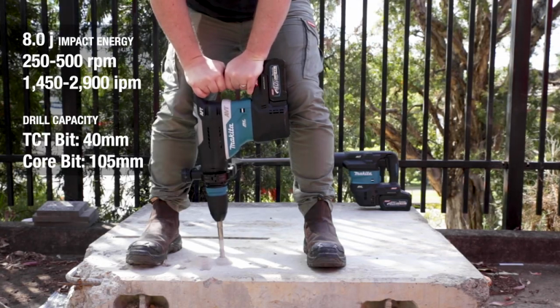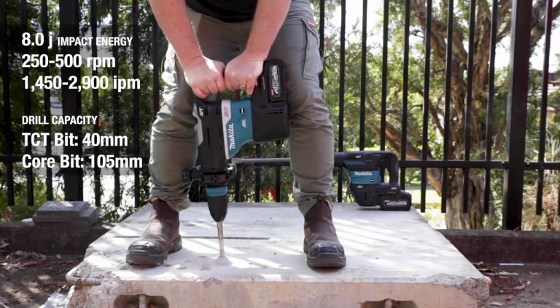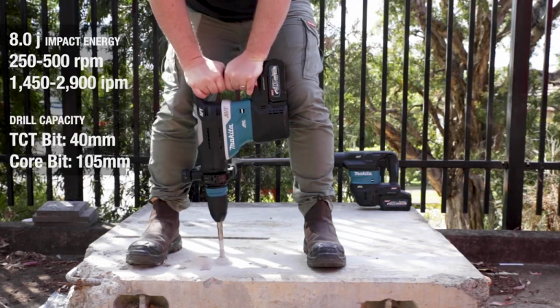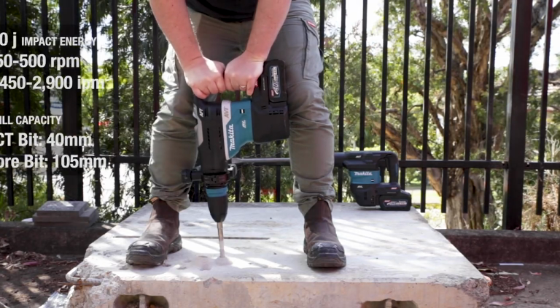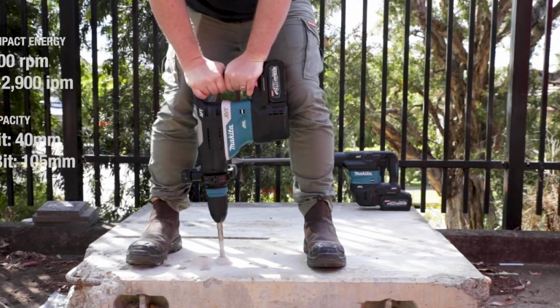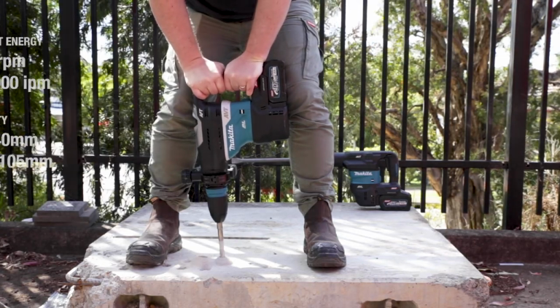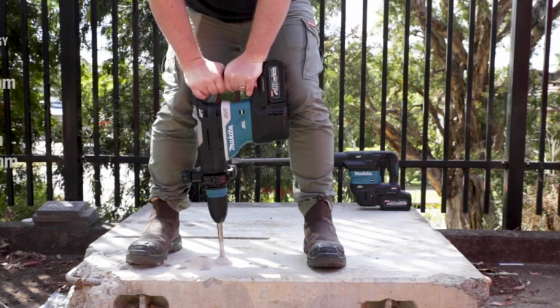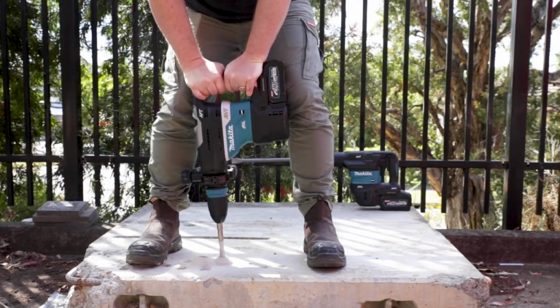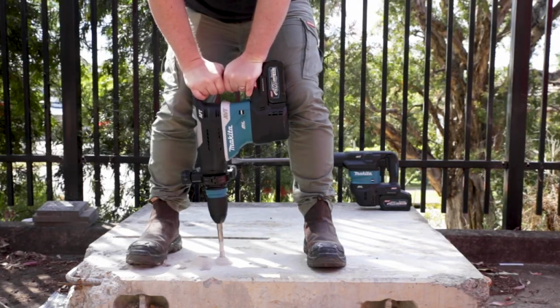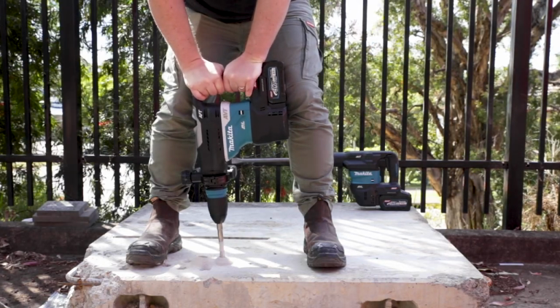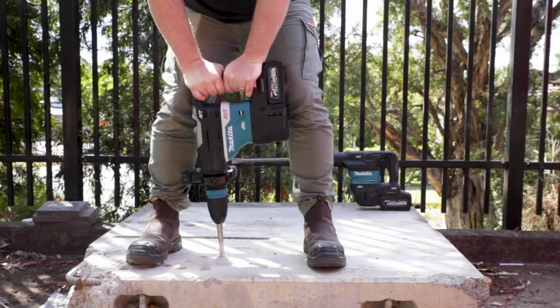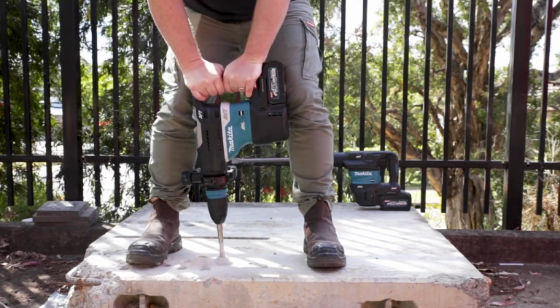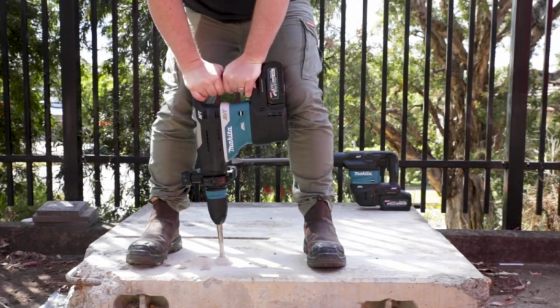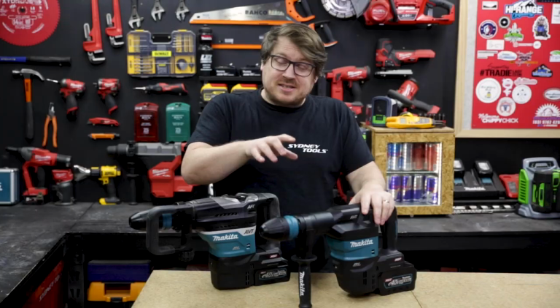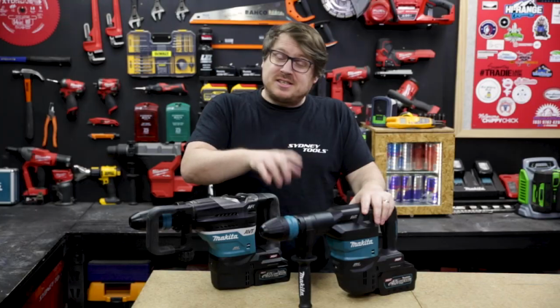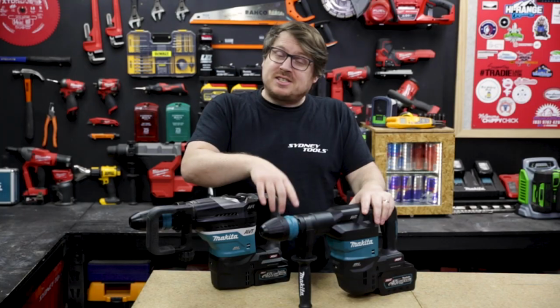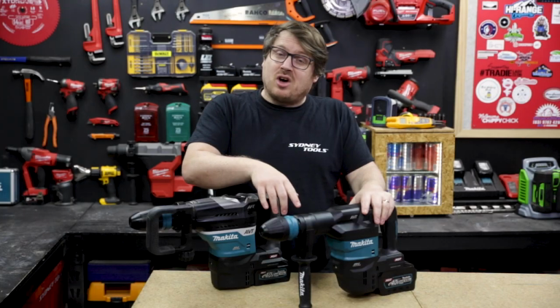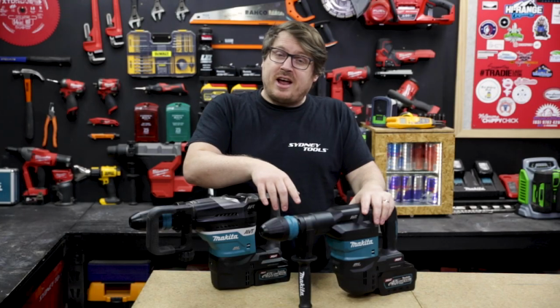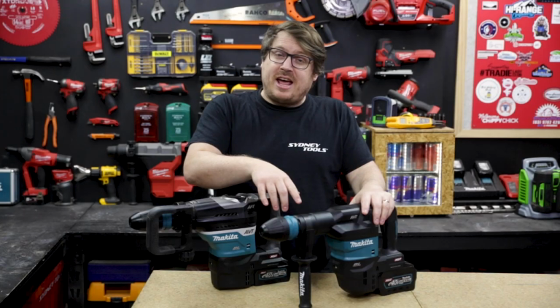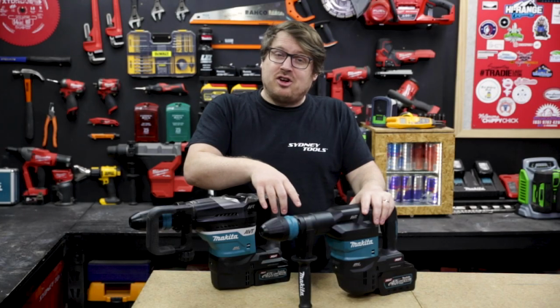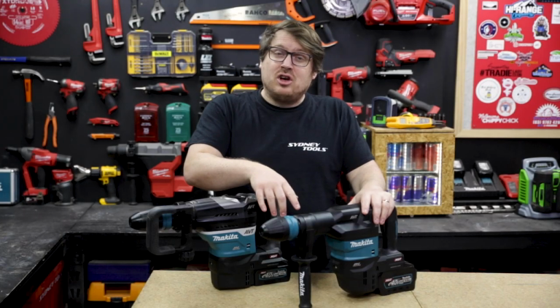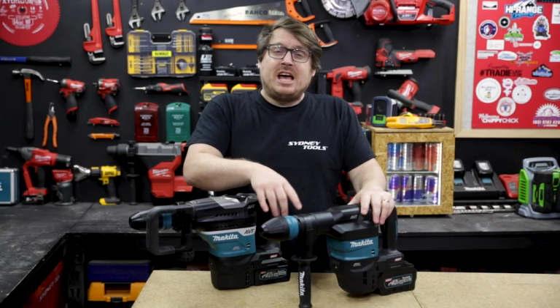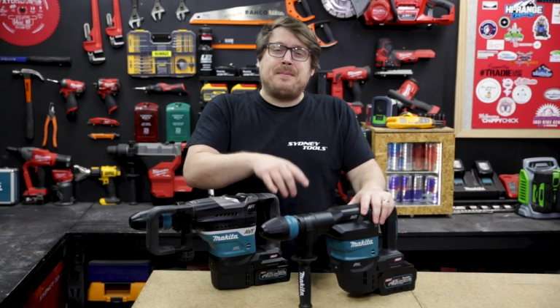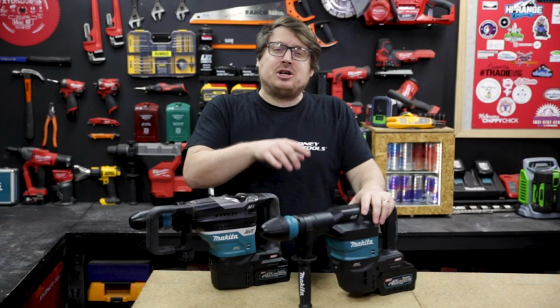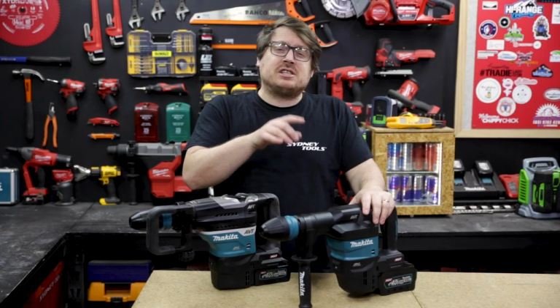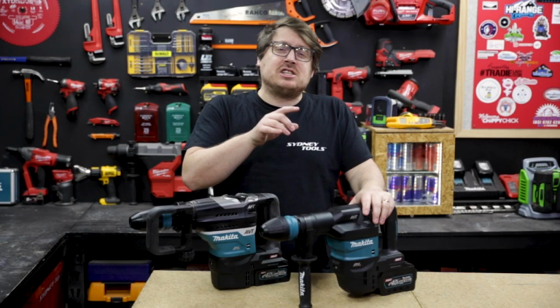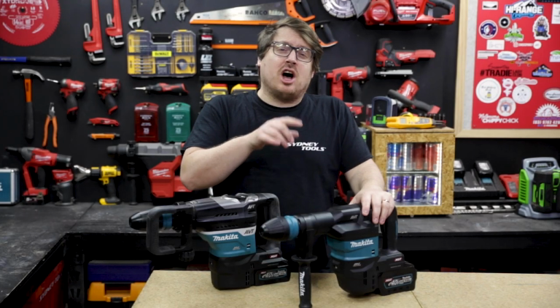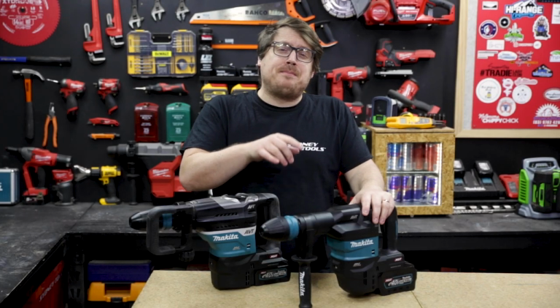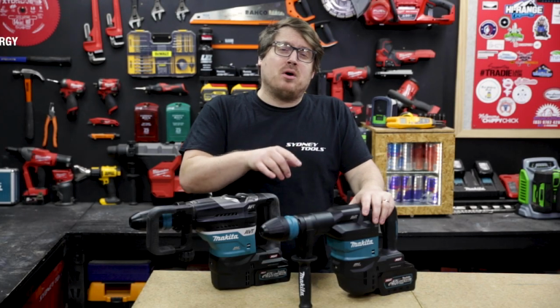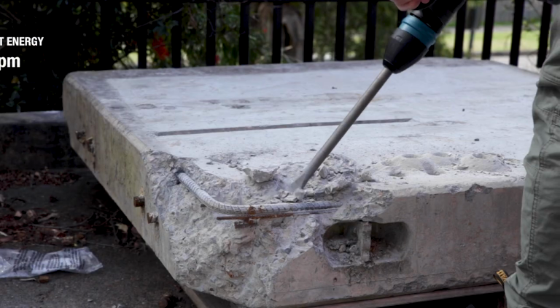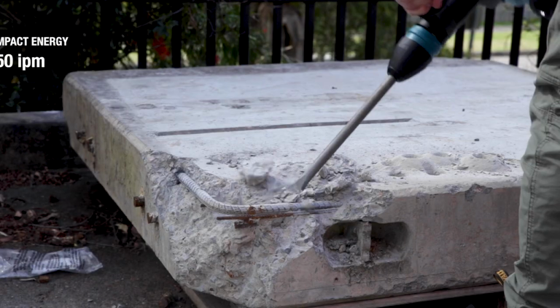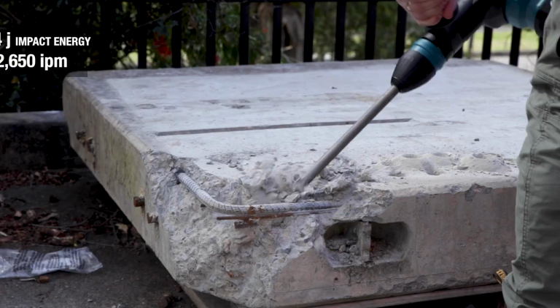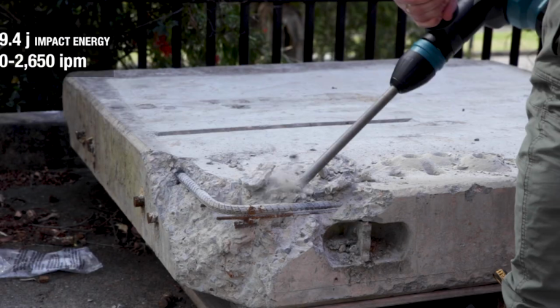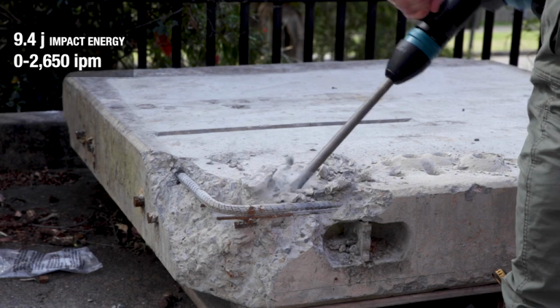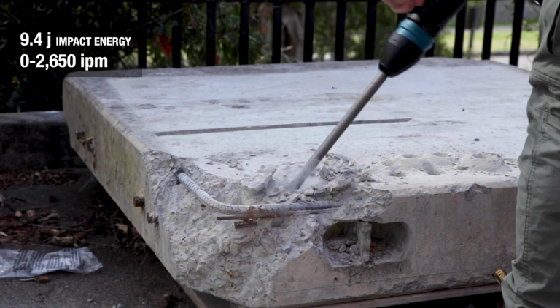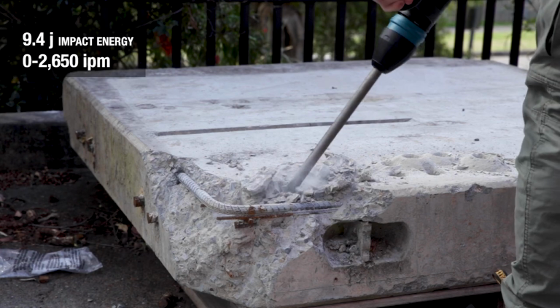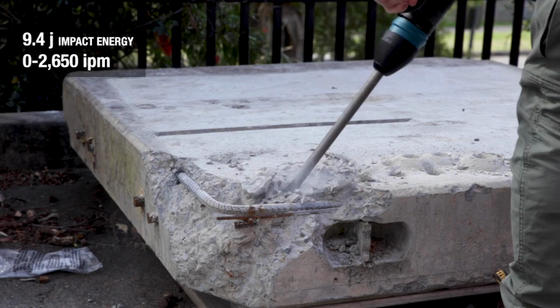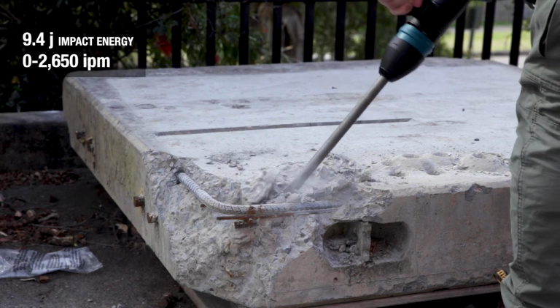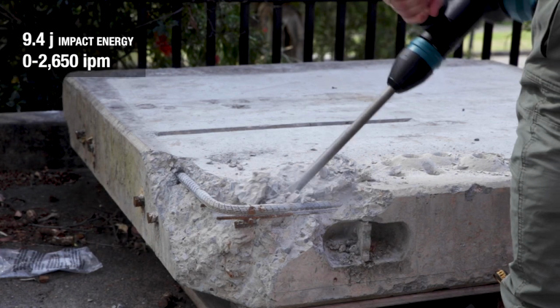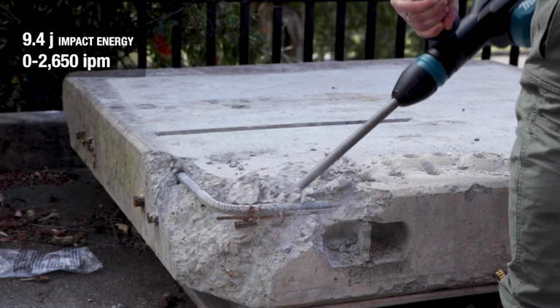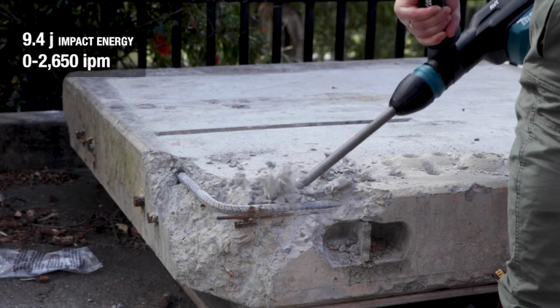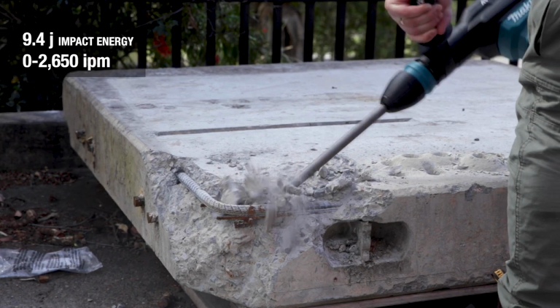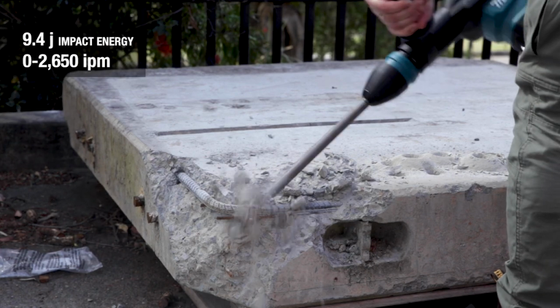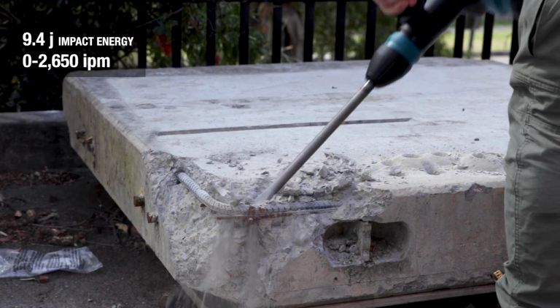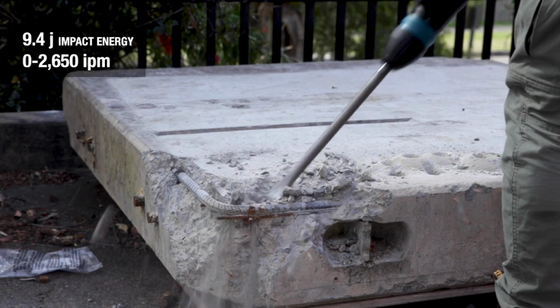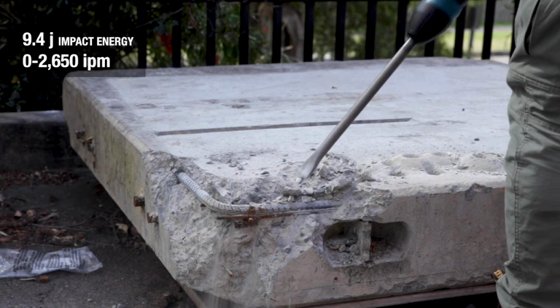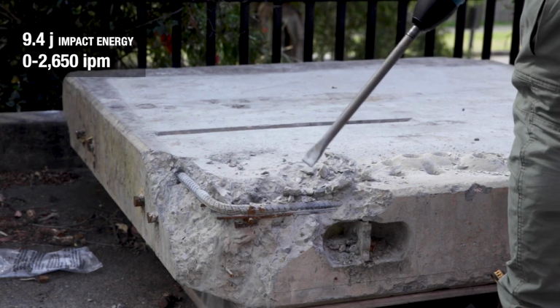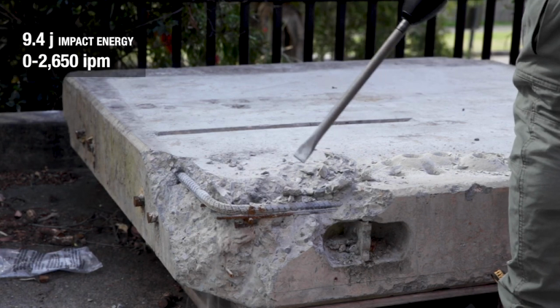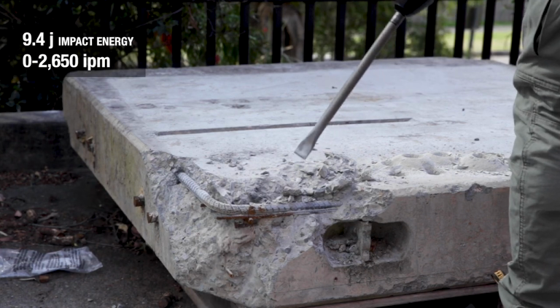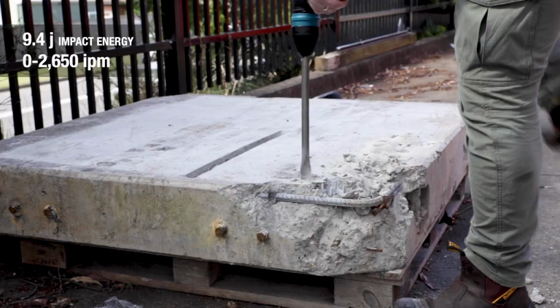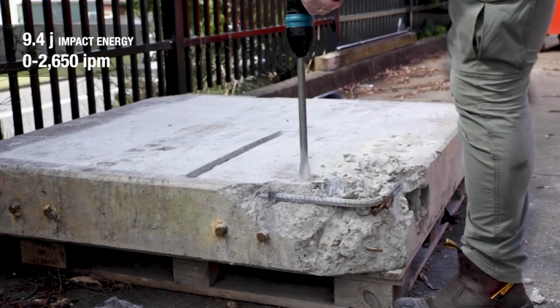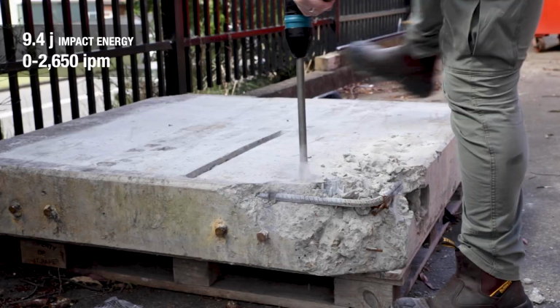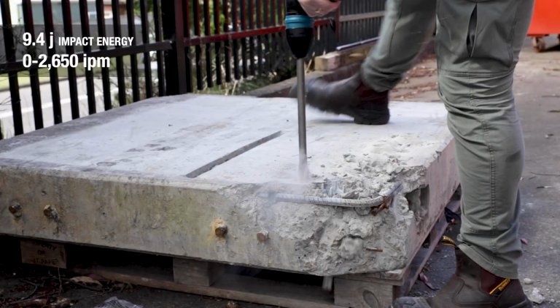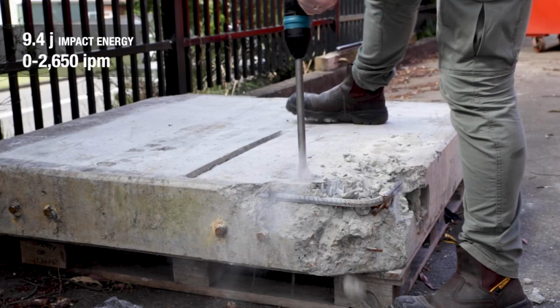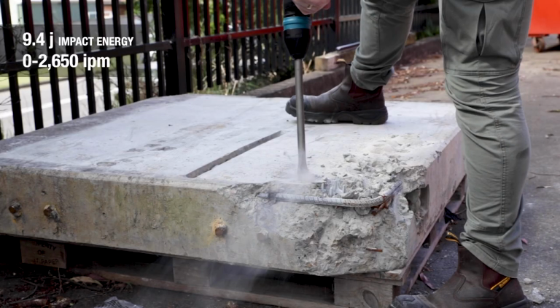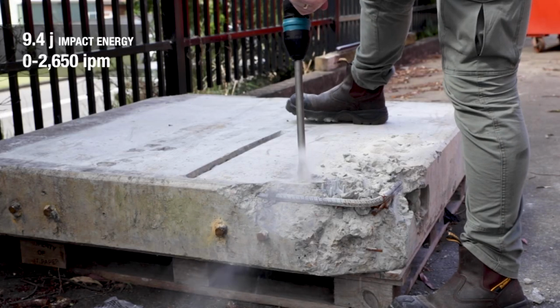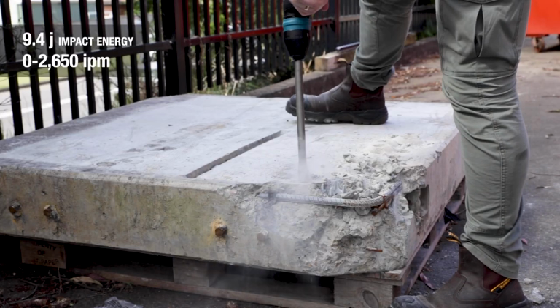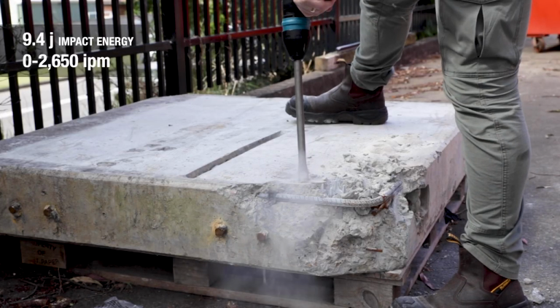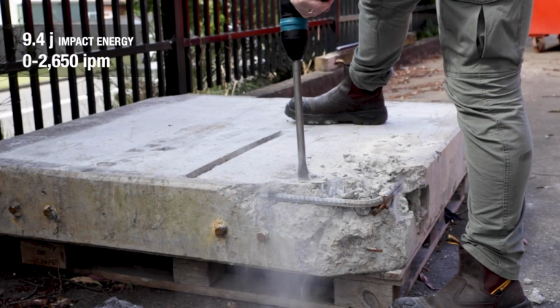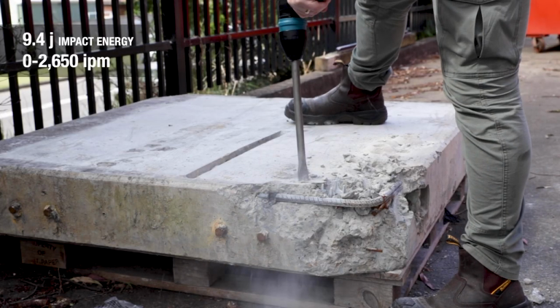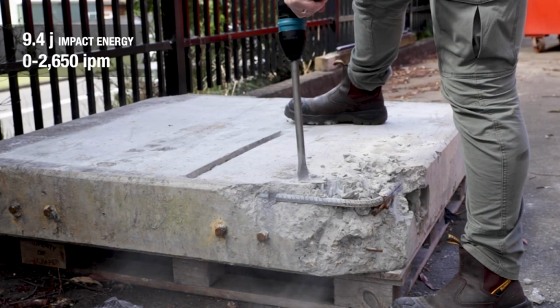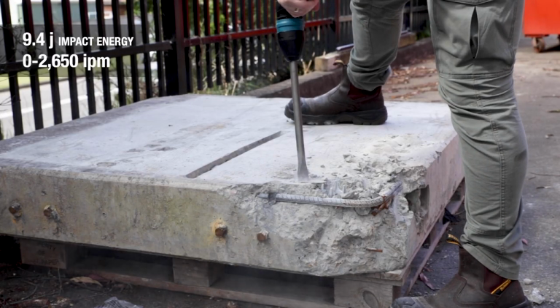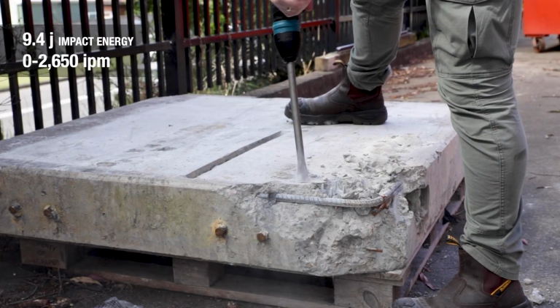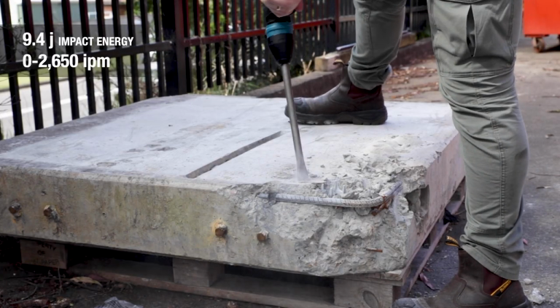The demolition hammer has just the side handle, and it produces 9.4 joules of impact energy up to 2,650 times every minute.